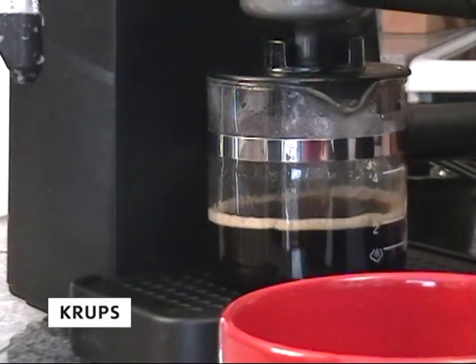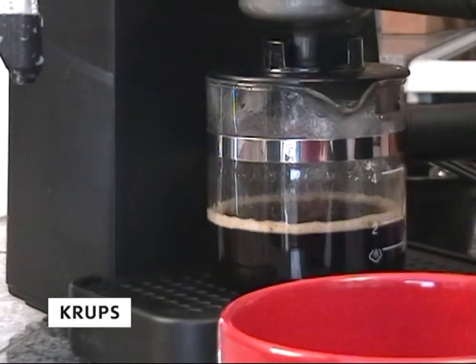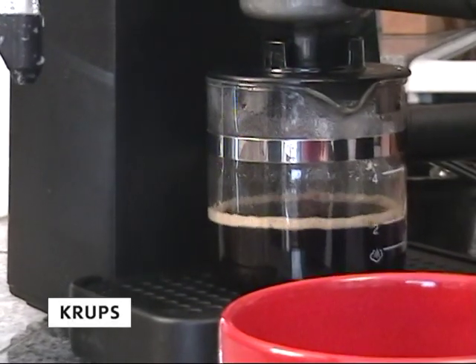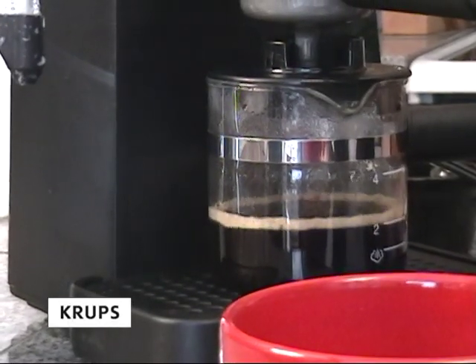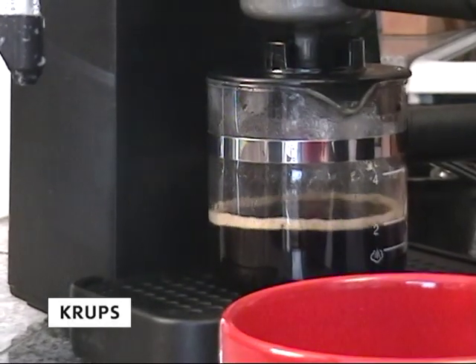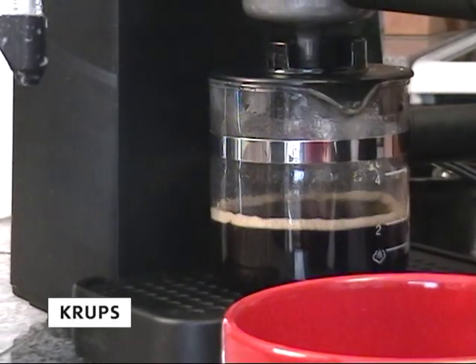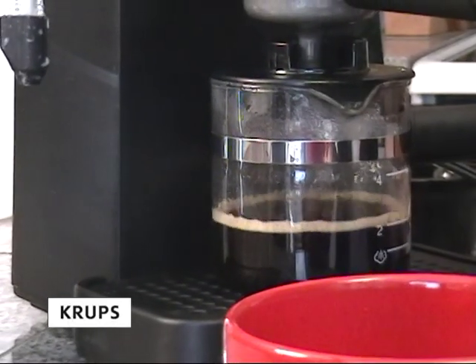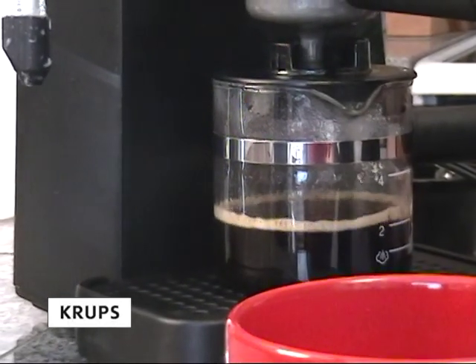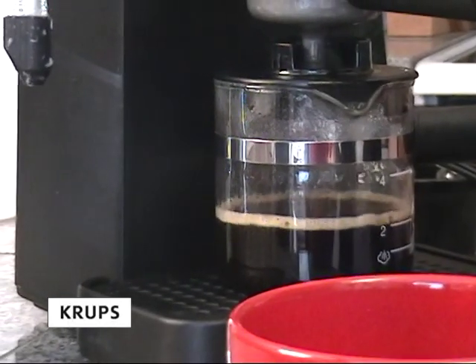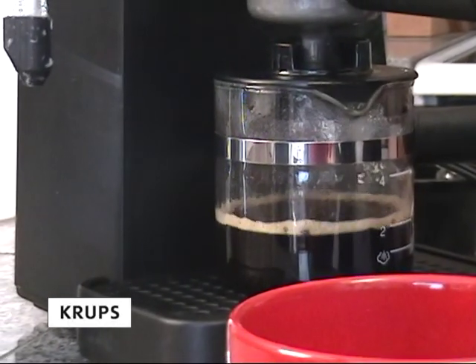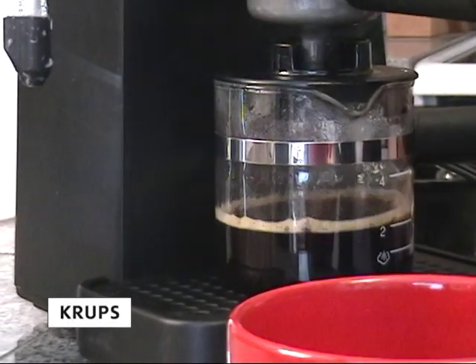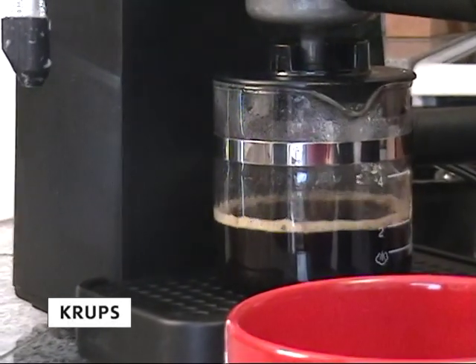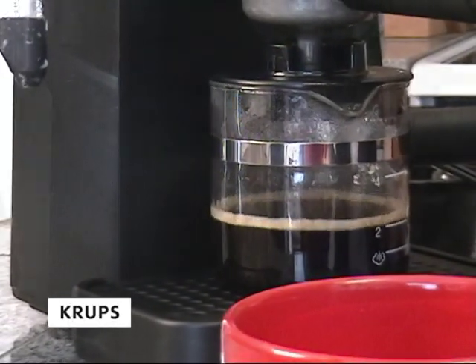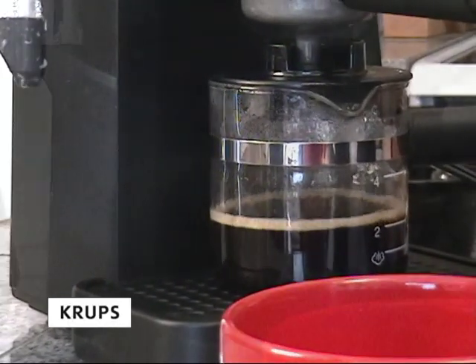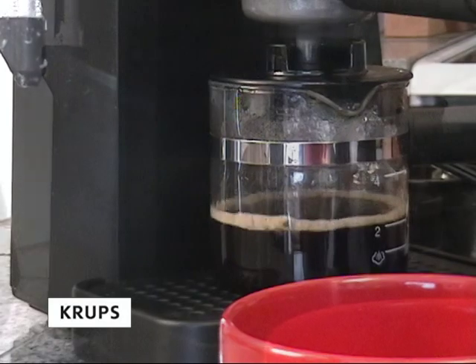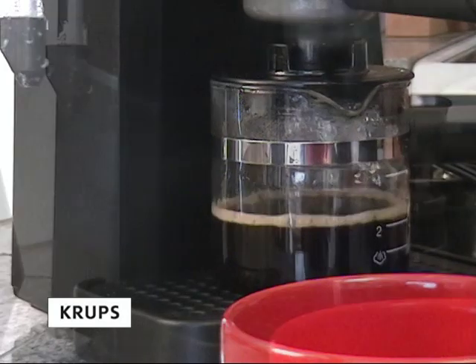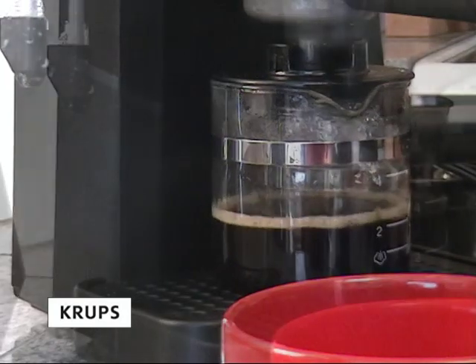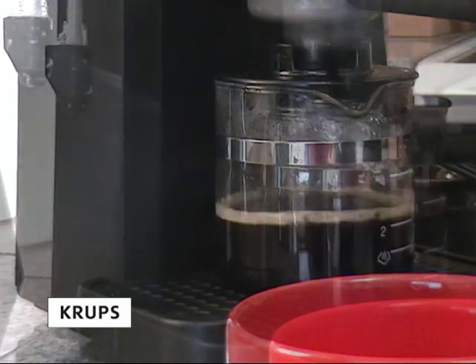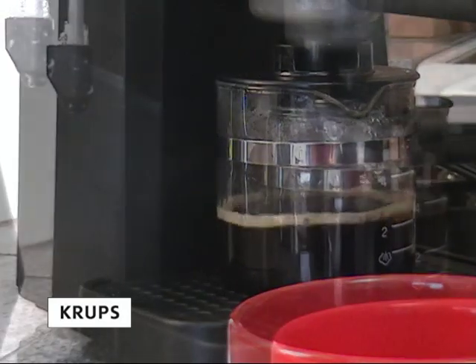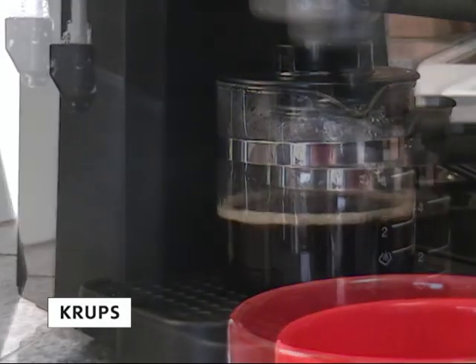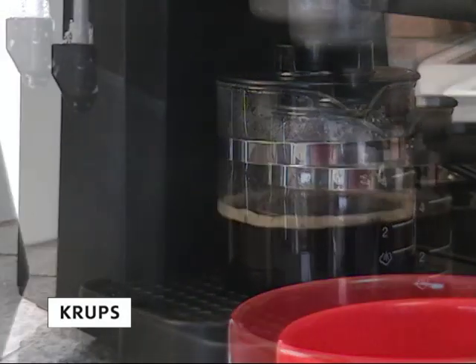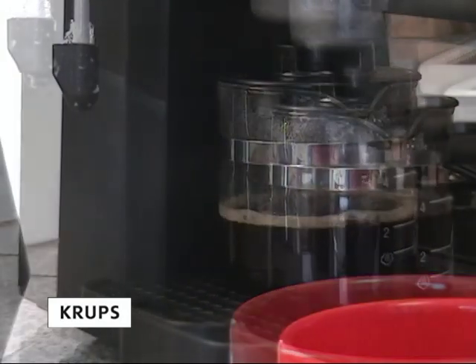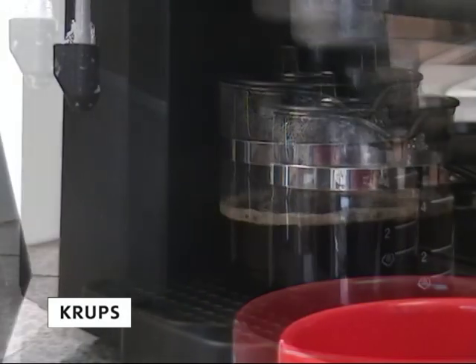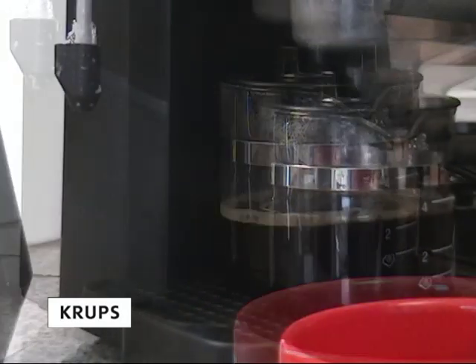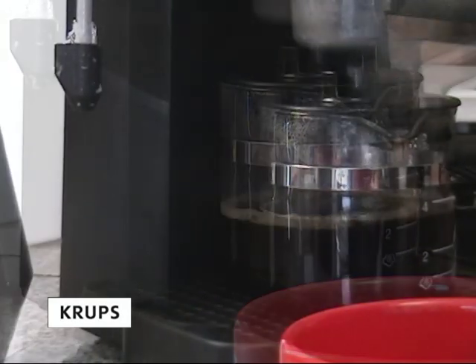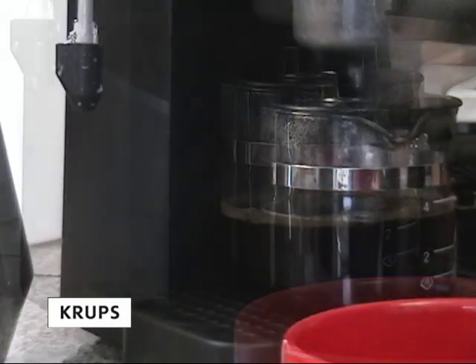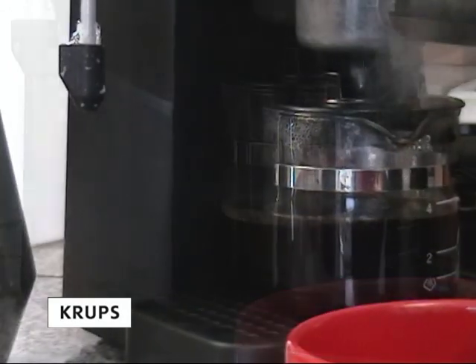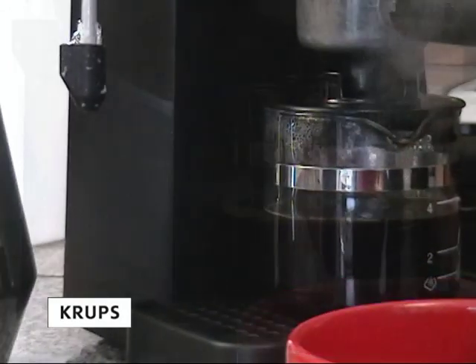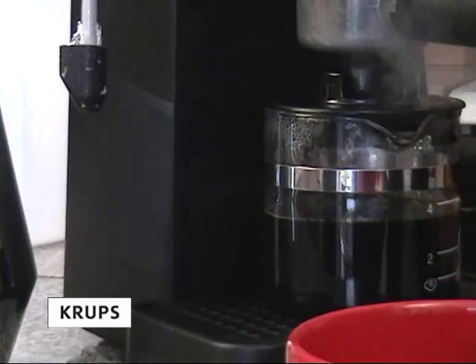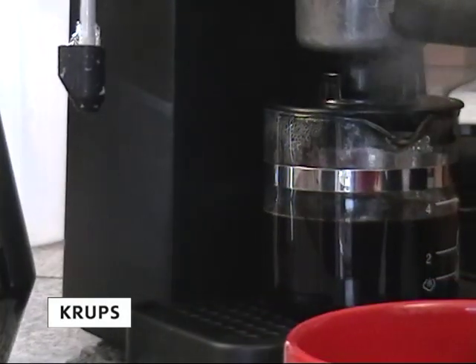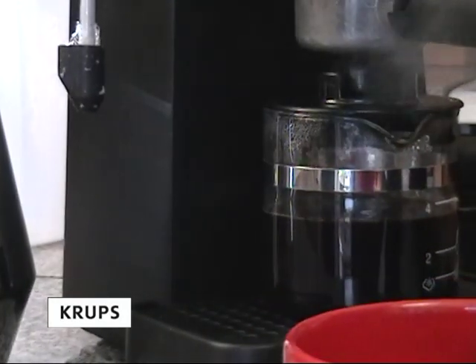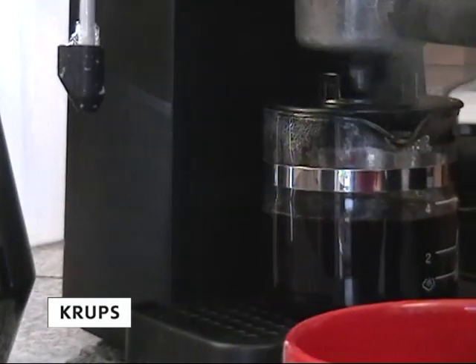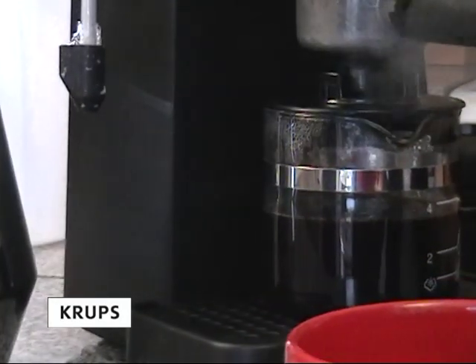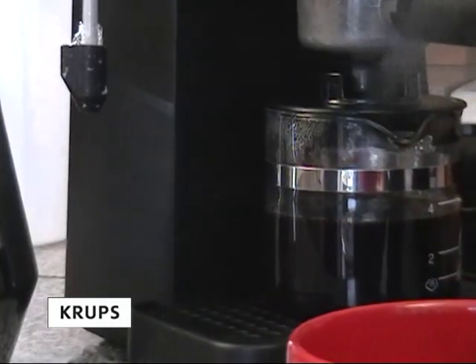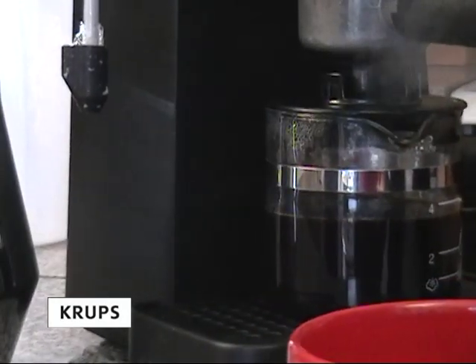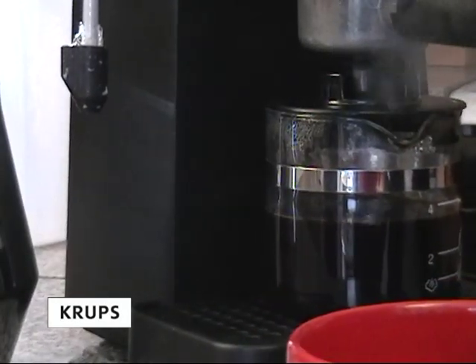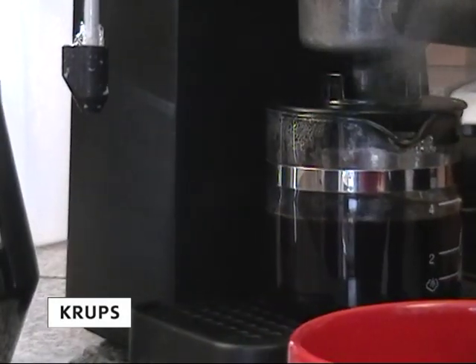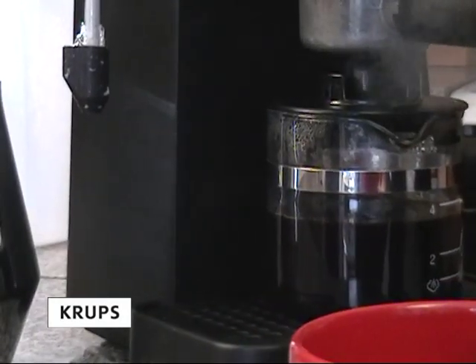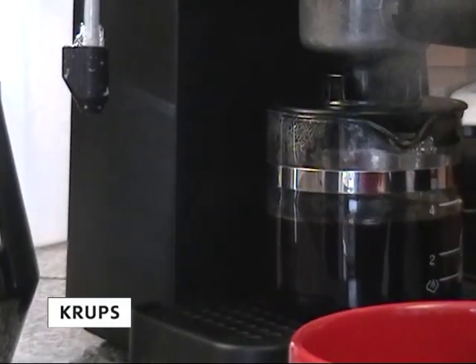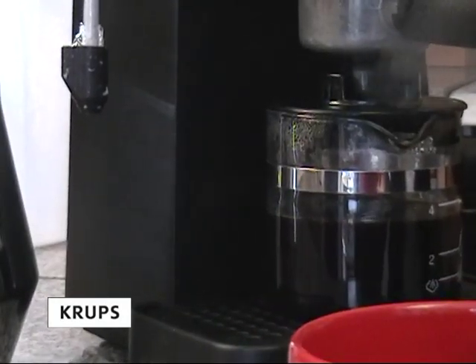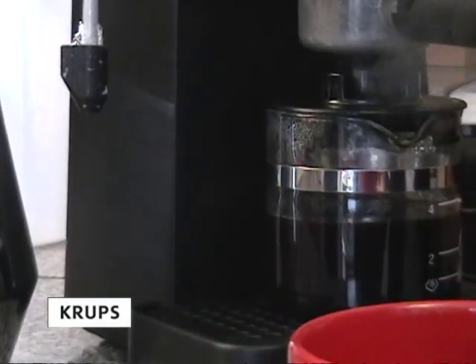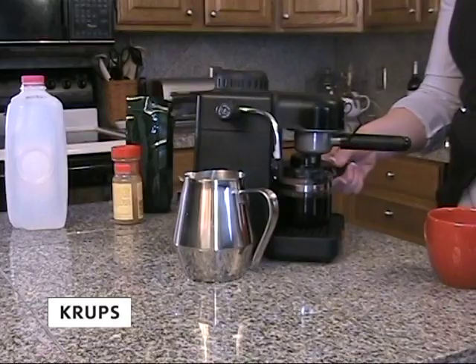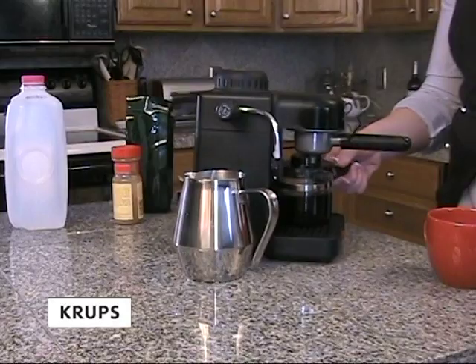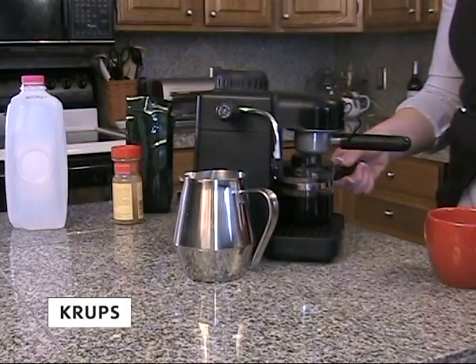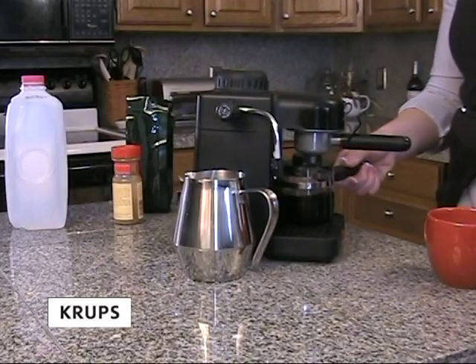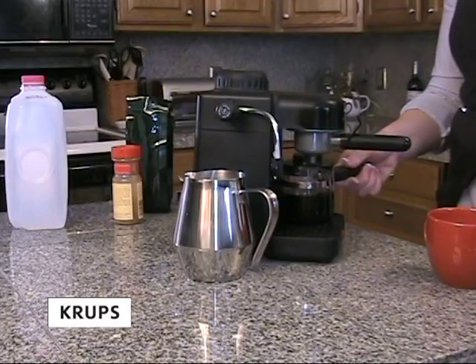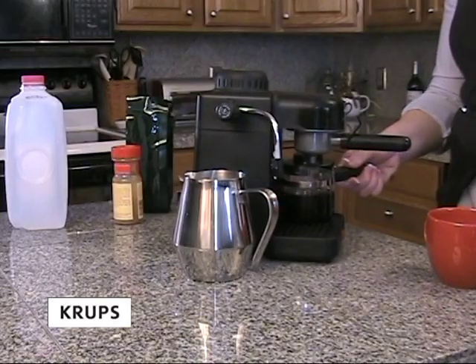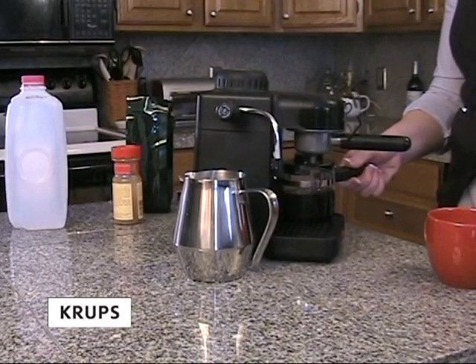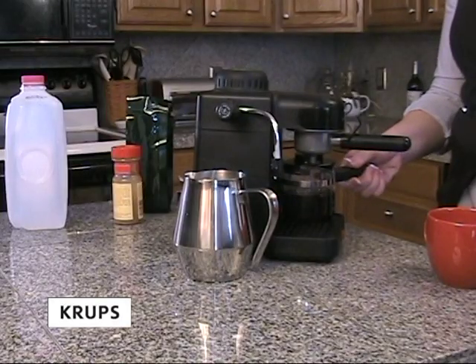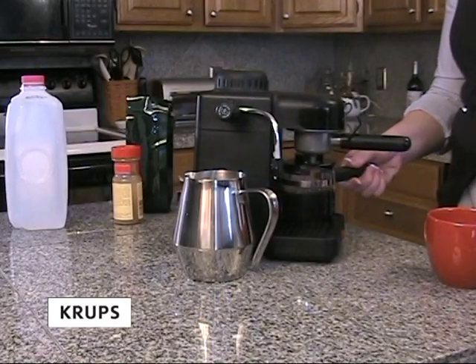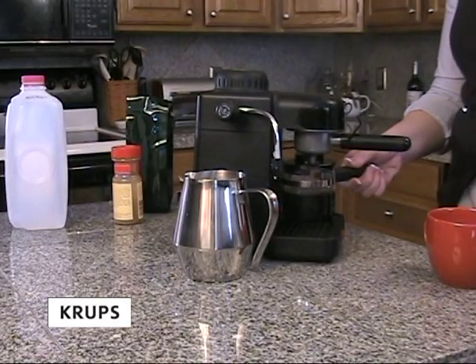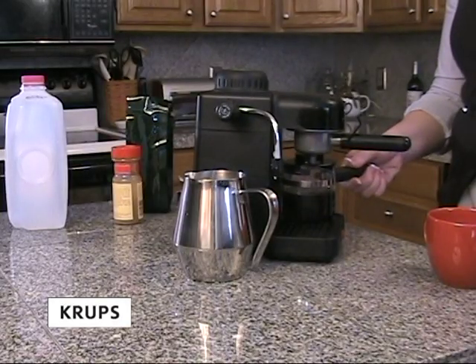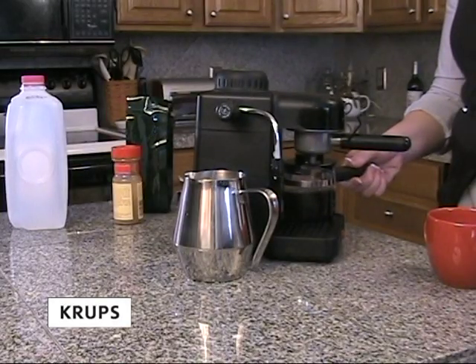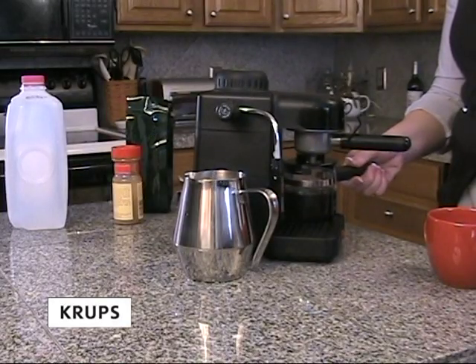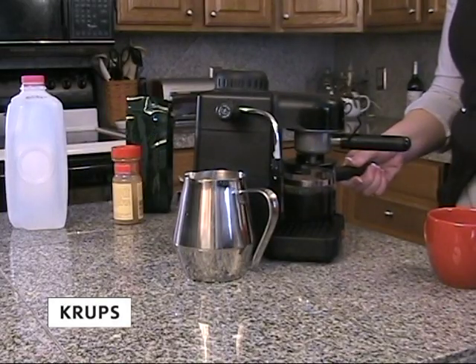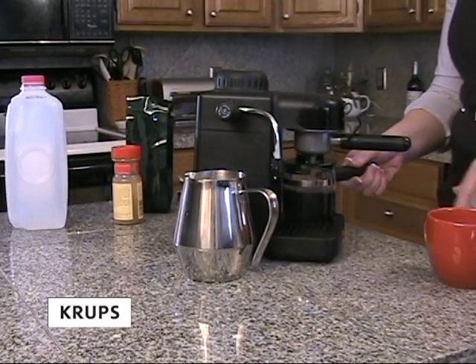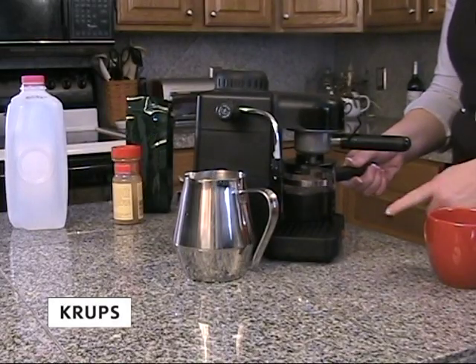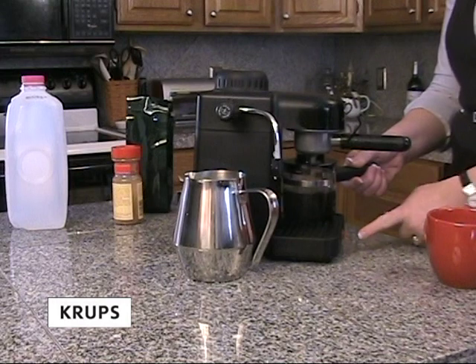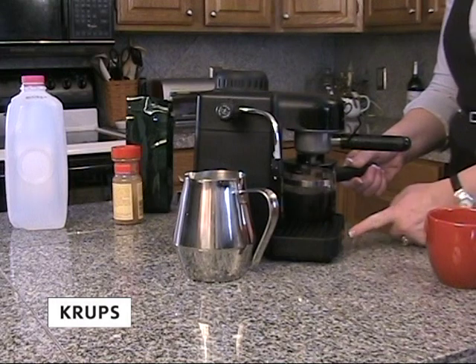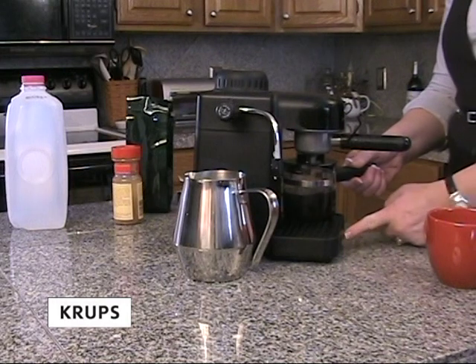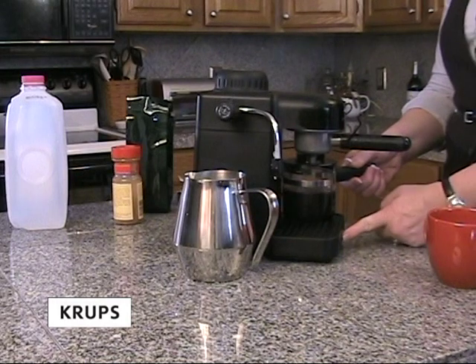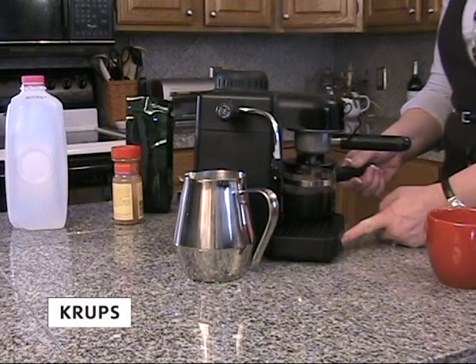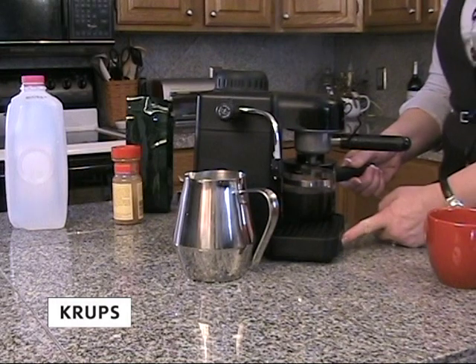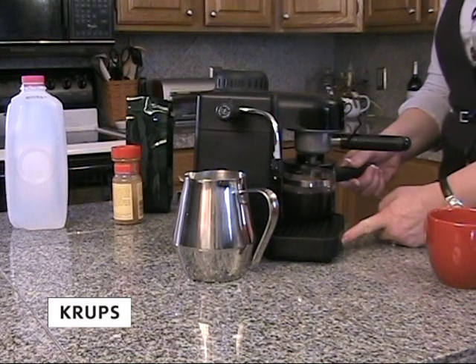It may take a few minutes for the carafe to become full. Once the carafe is full, turn off your Kreps espresso machine.